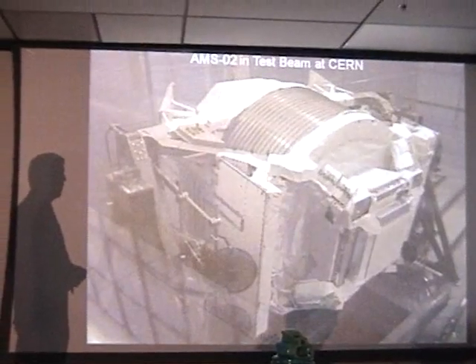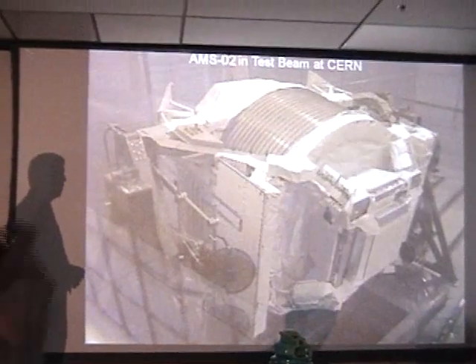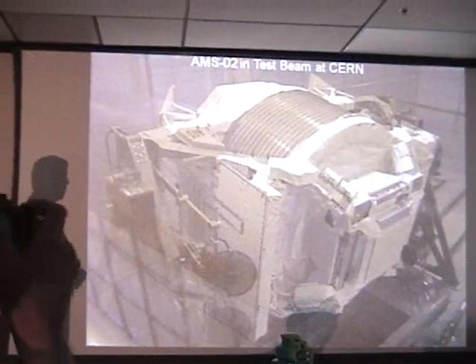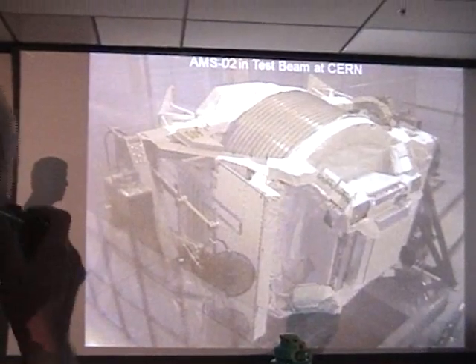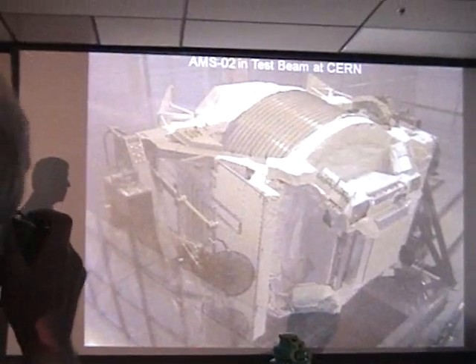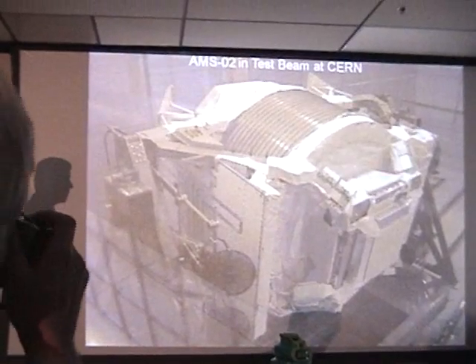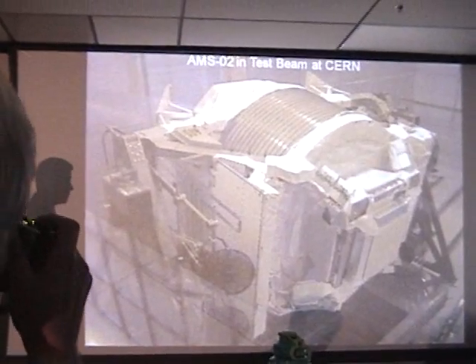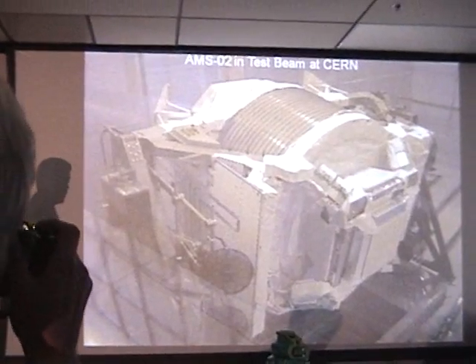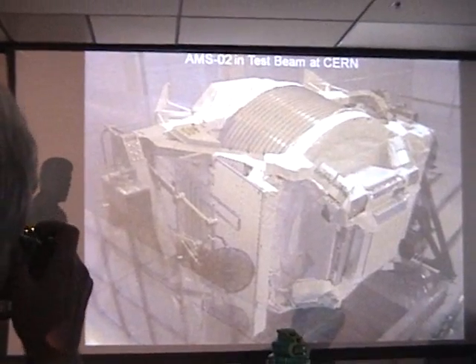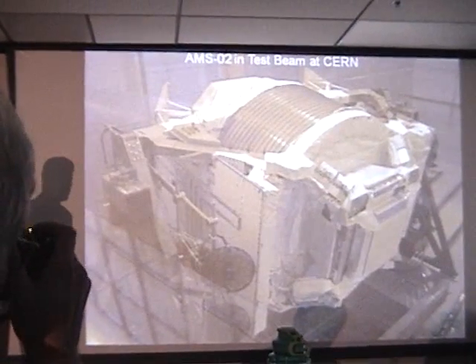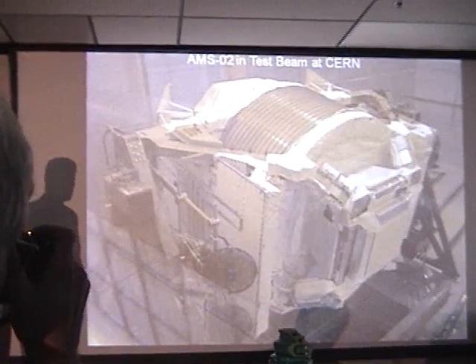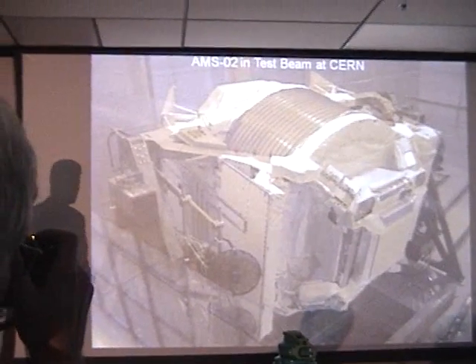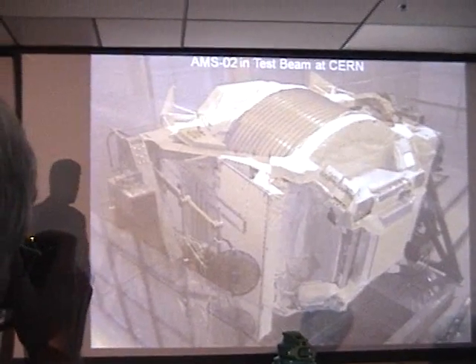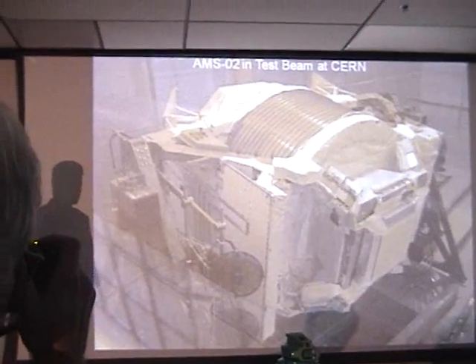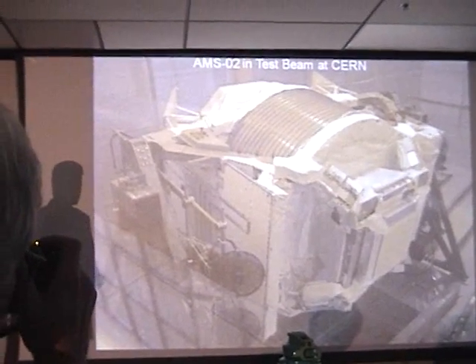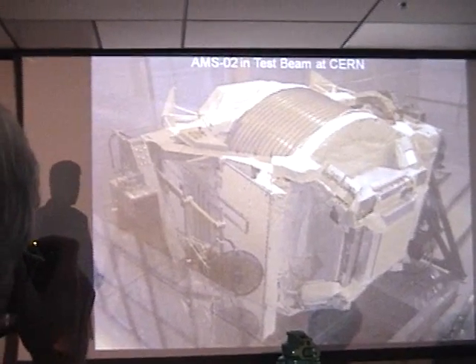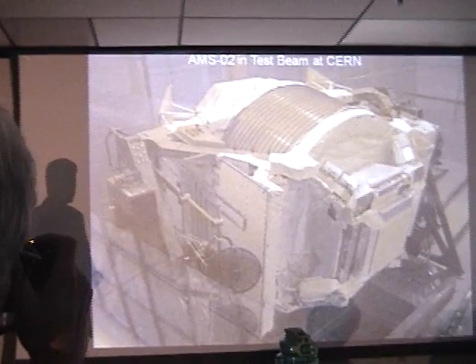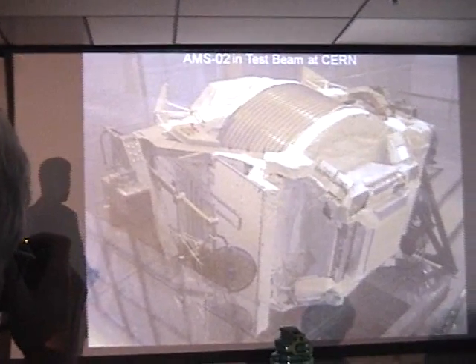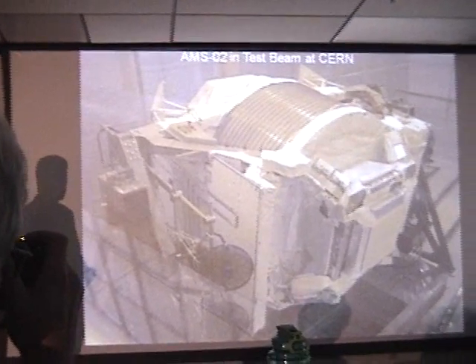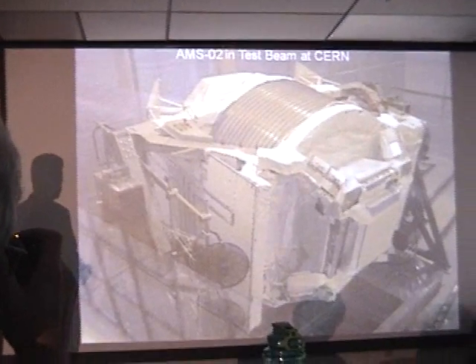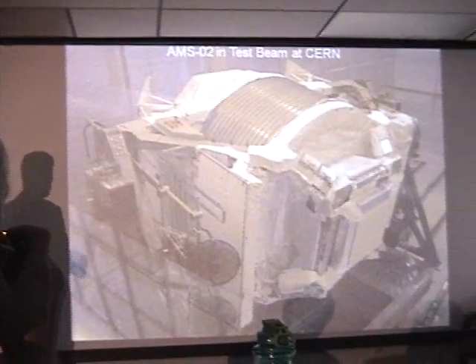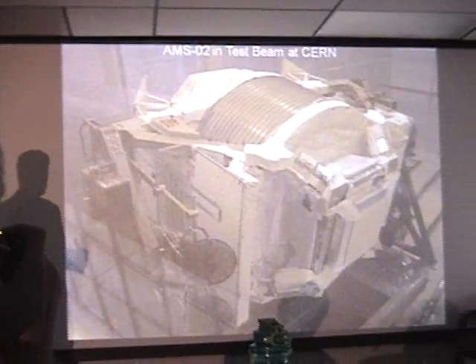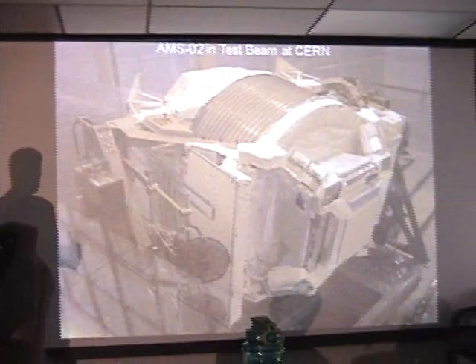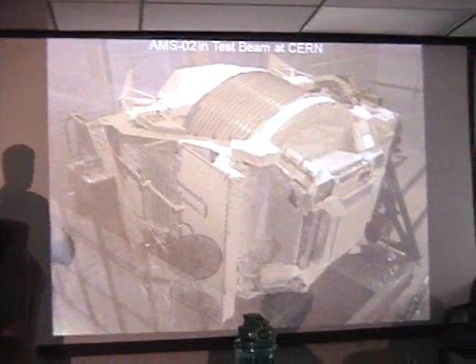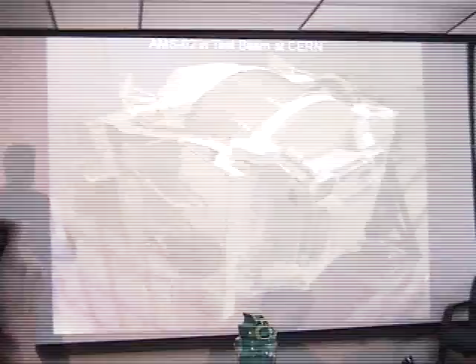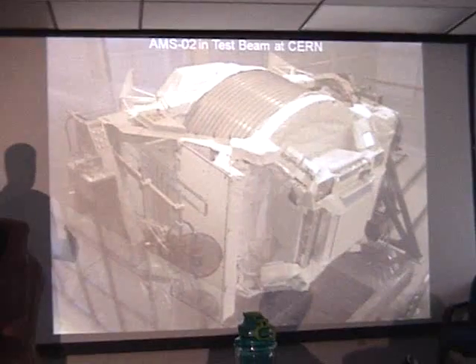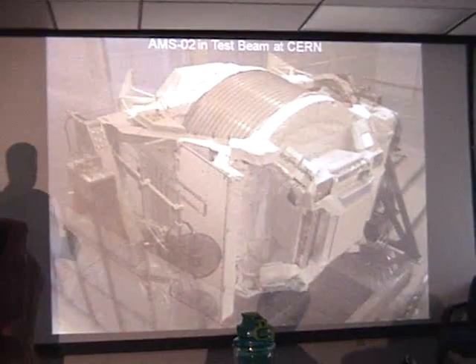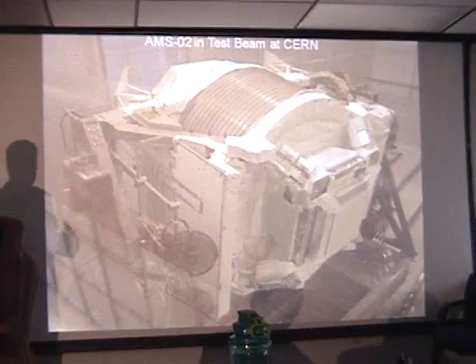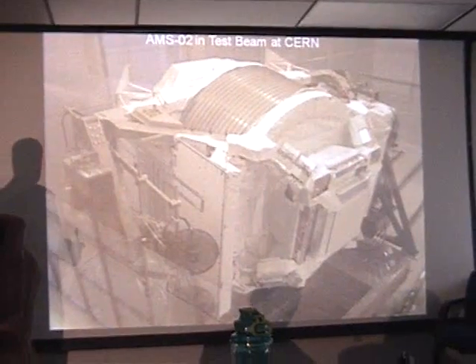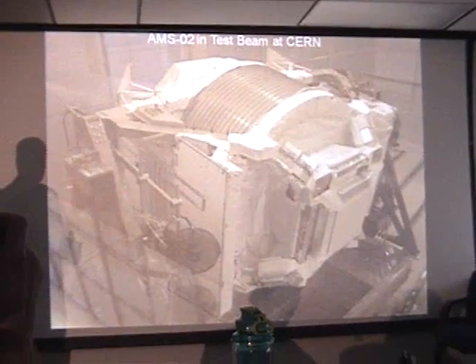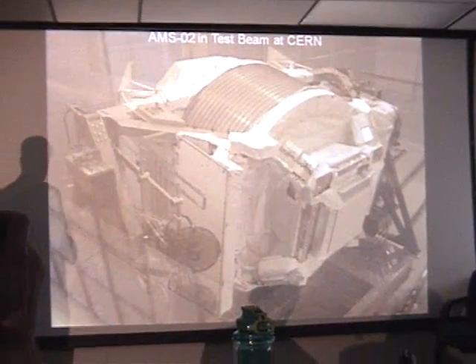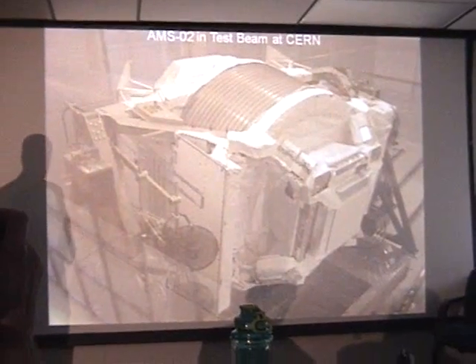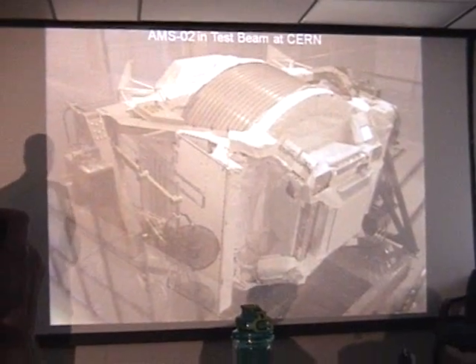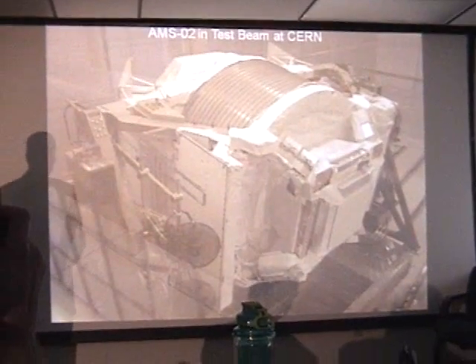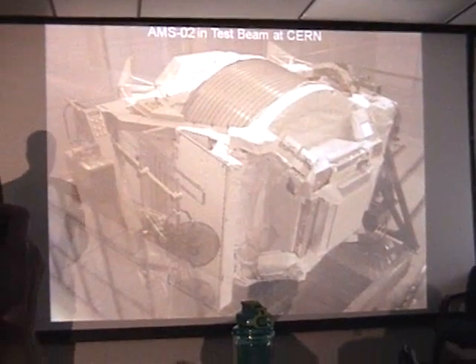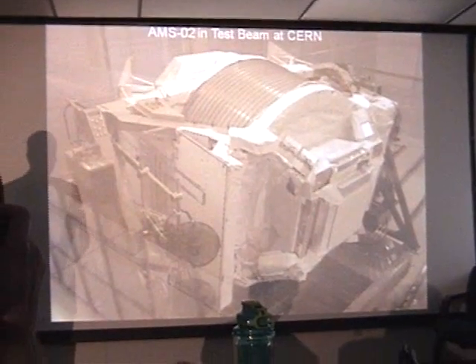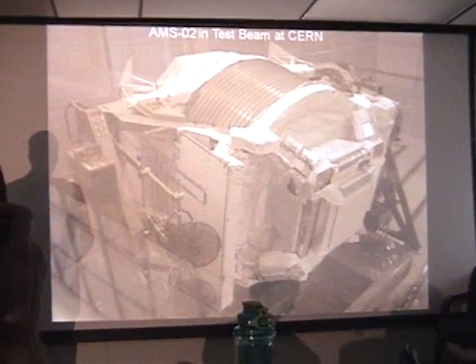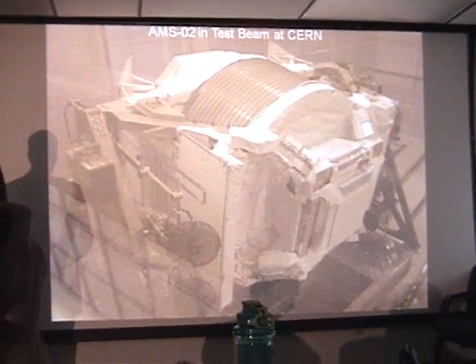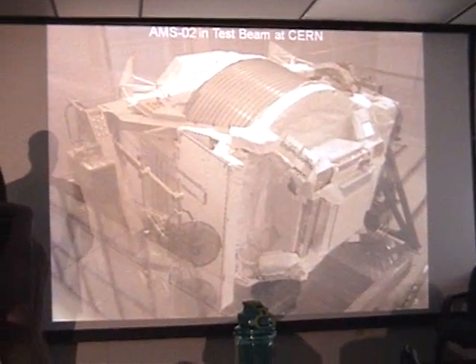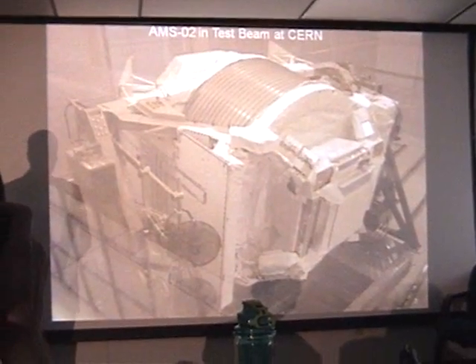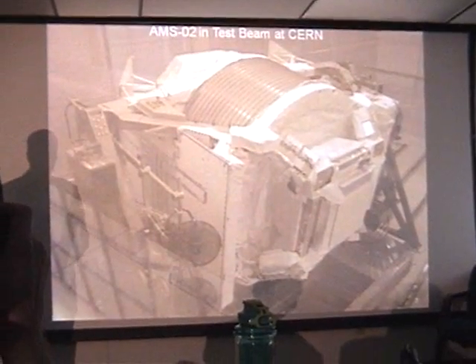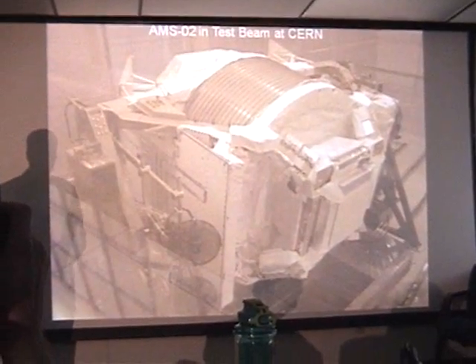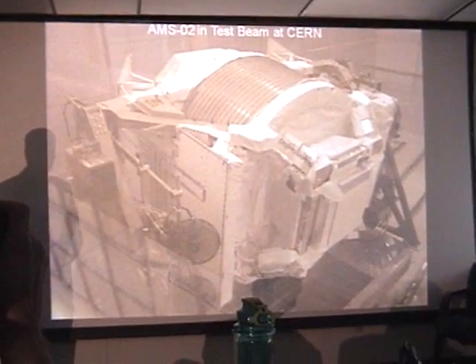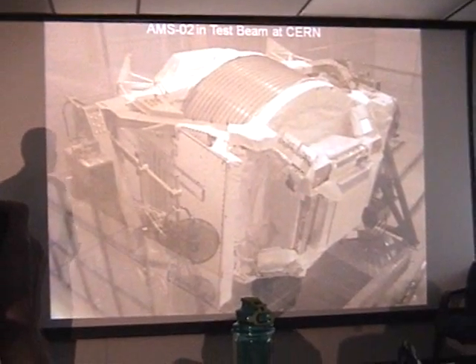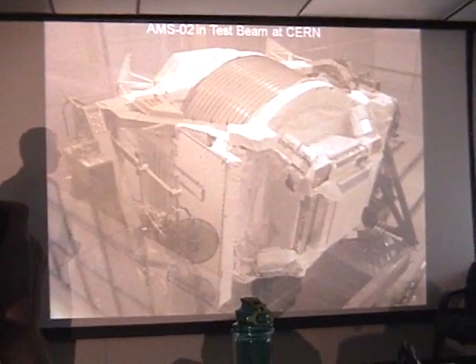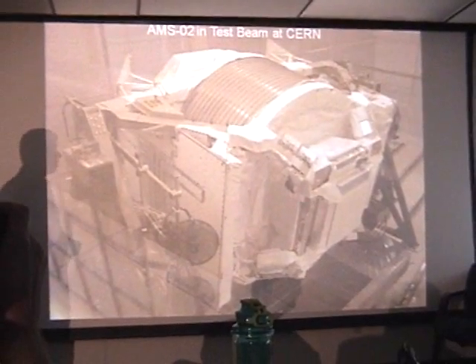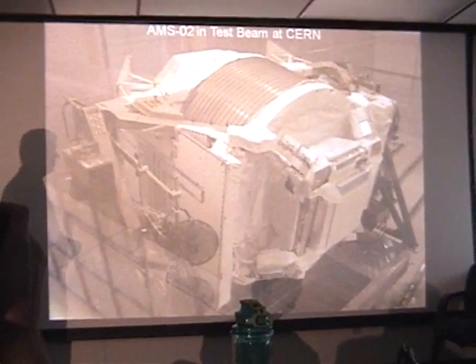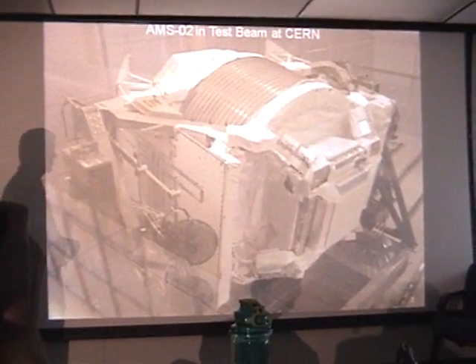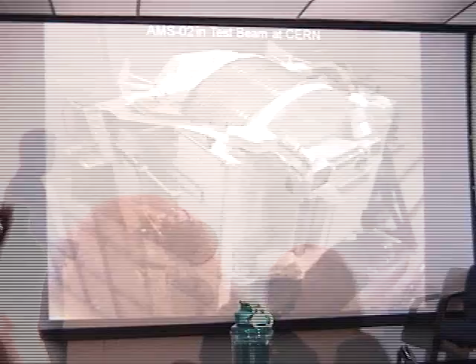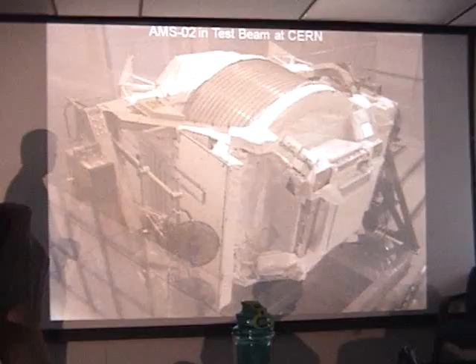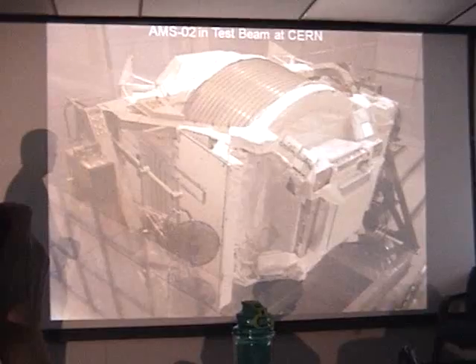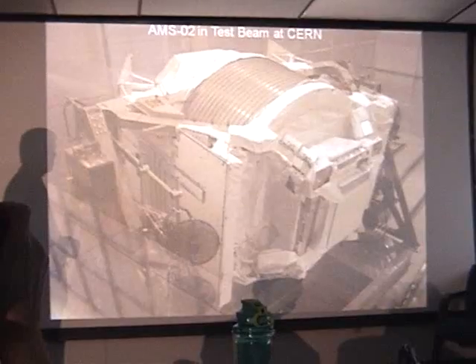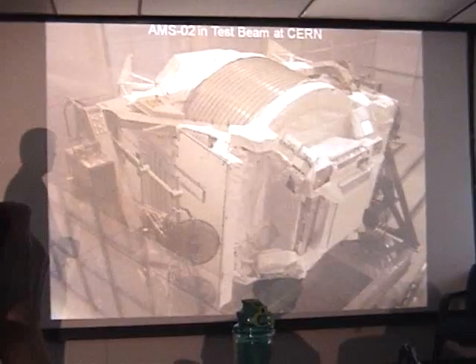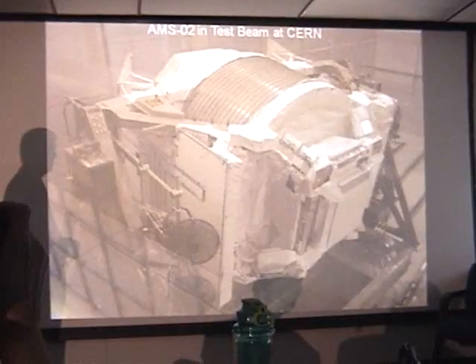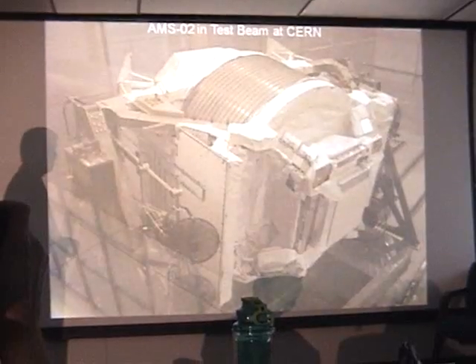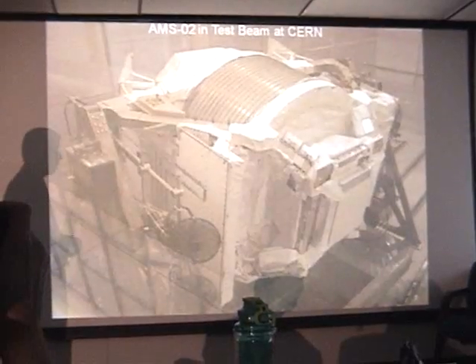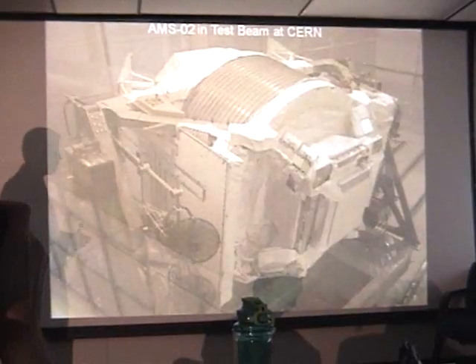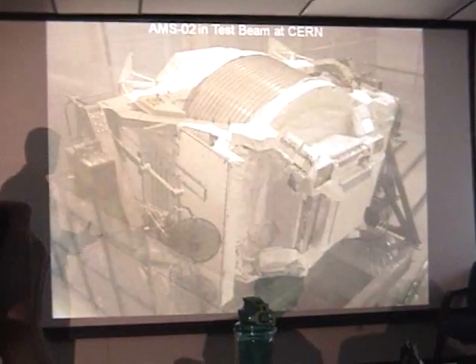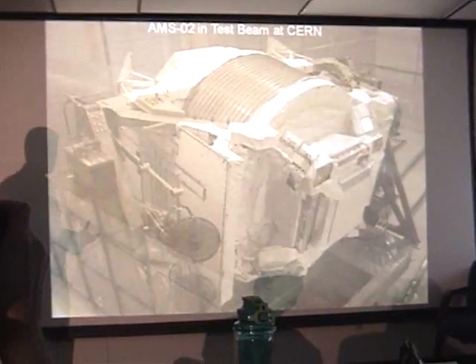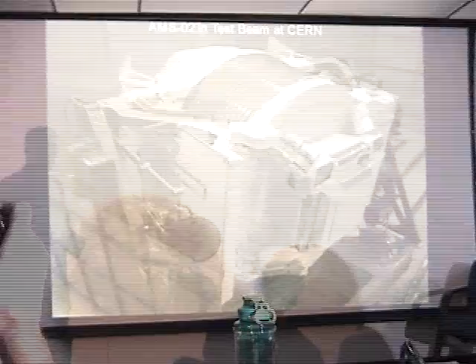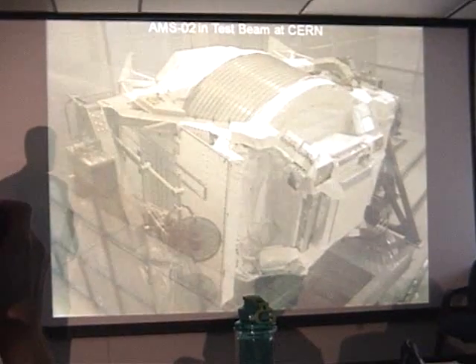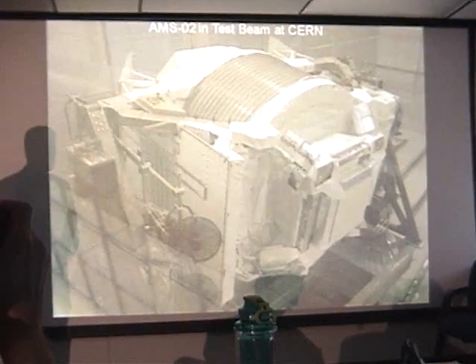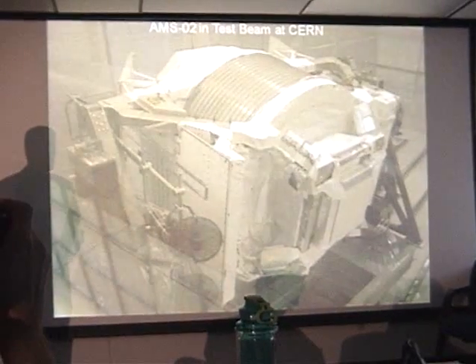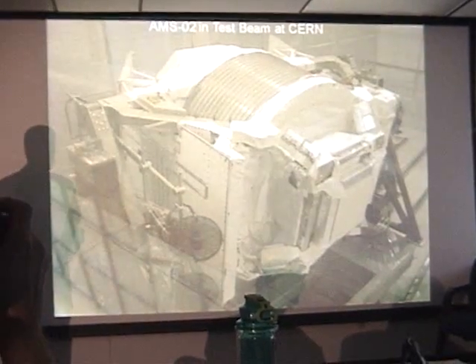Finally, tests were done at CERN to determine the performance of the experiment itself, using a particle beam at CERN.